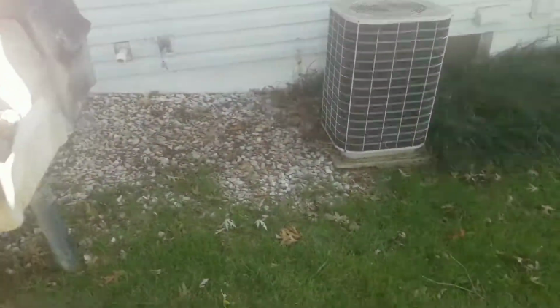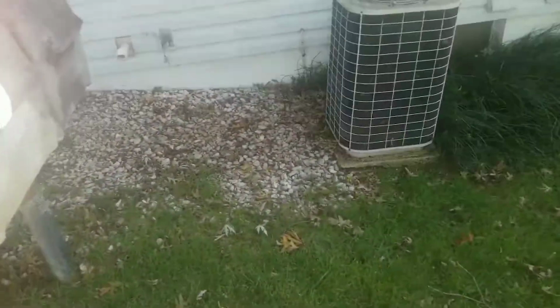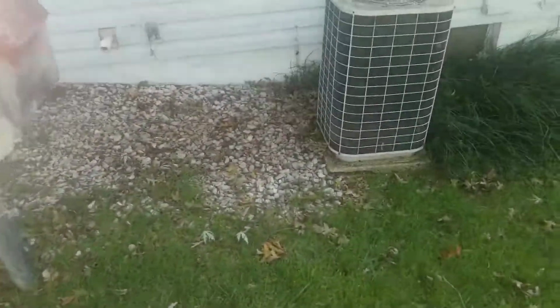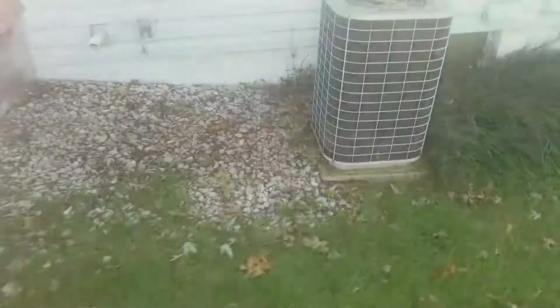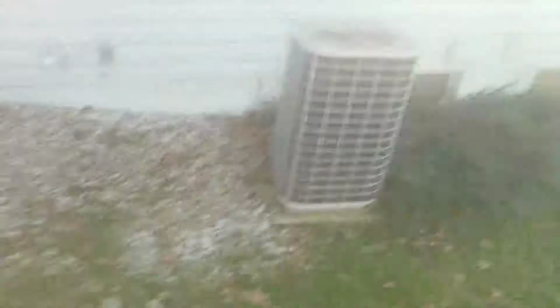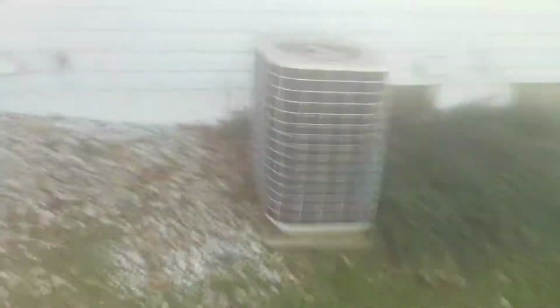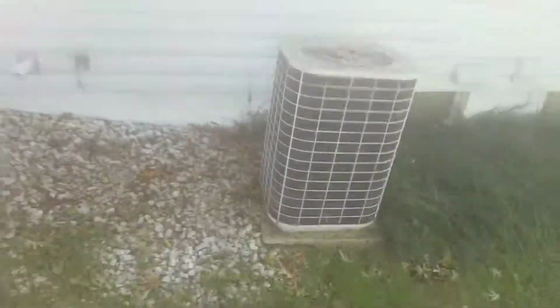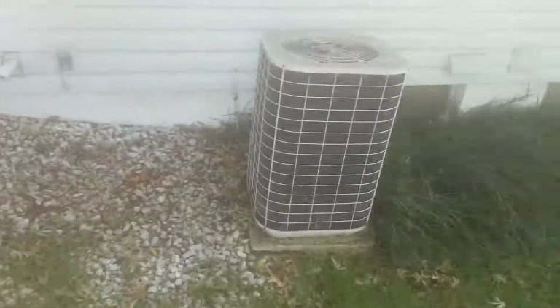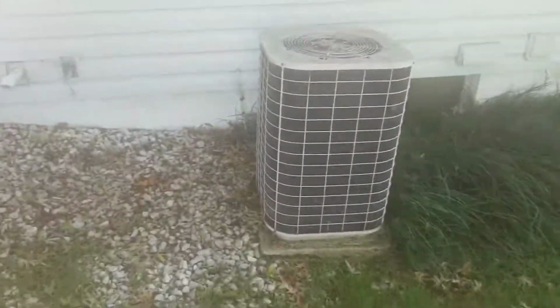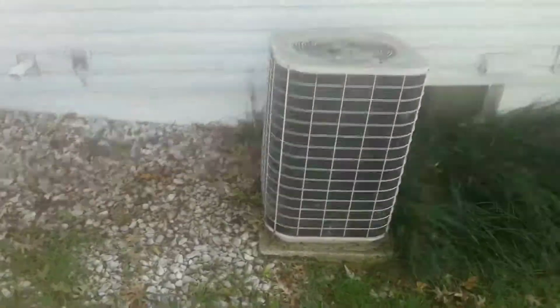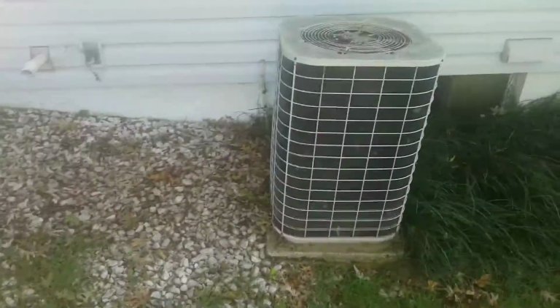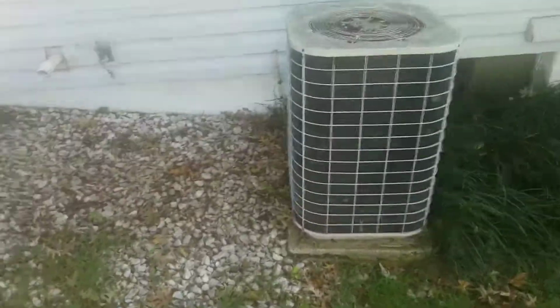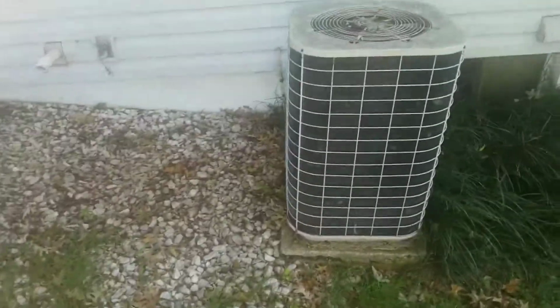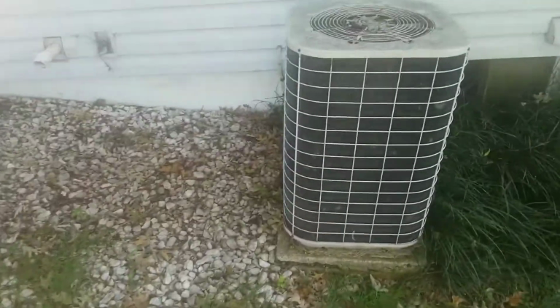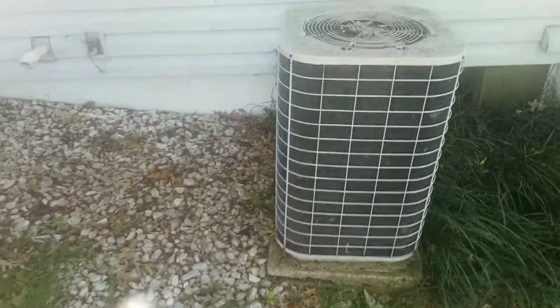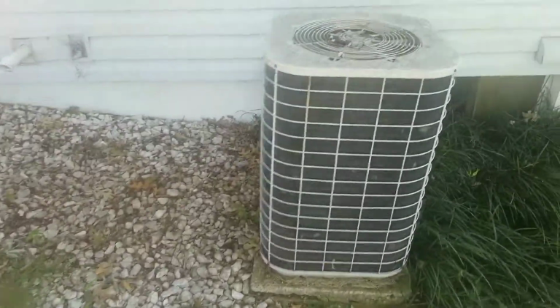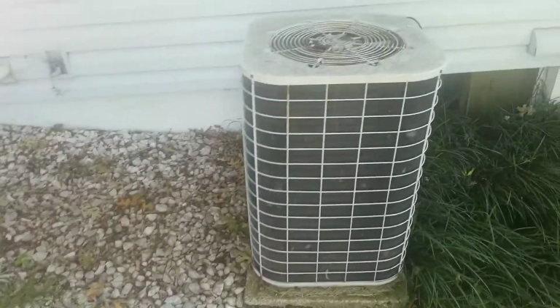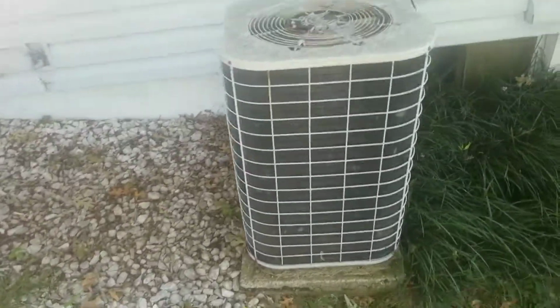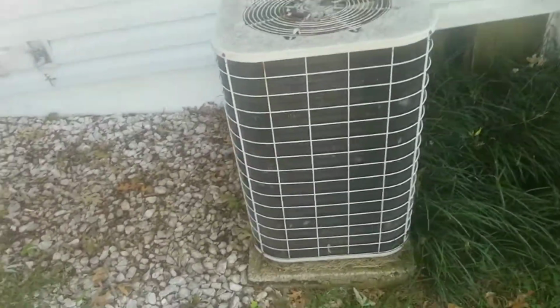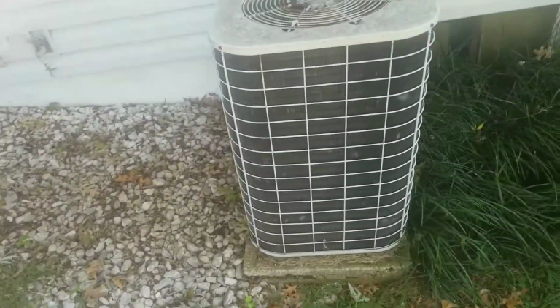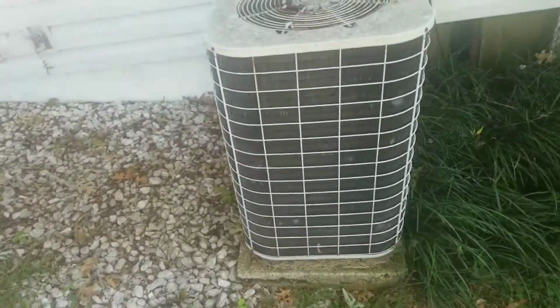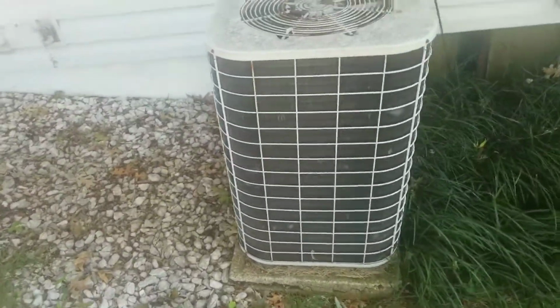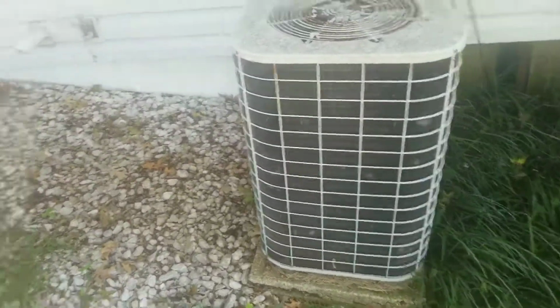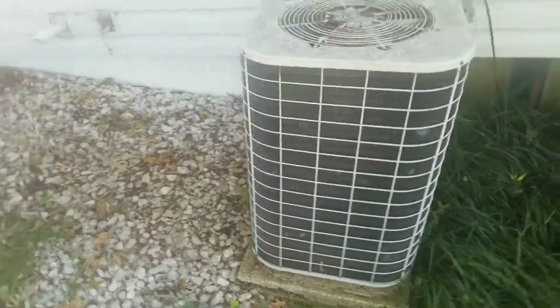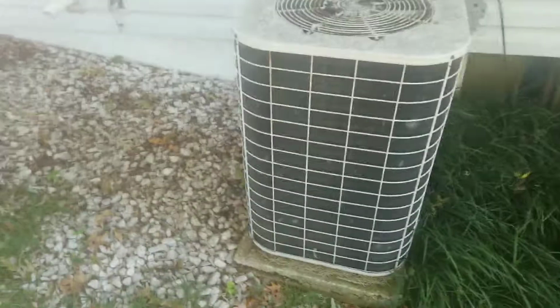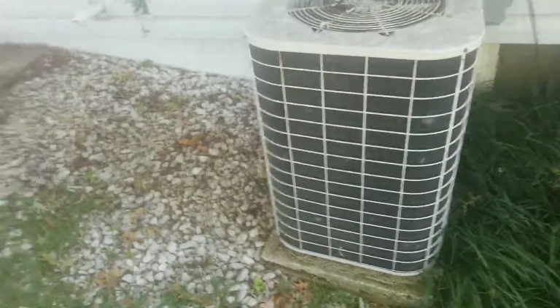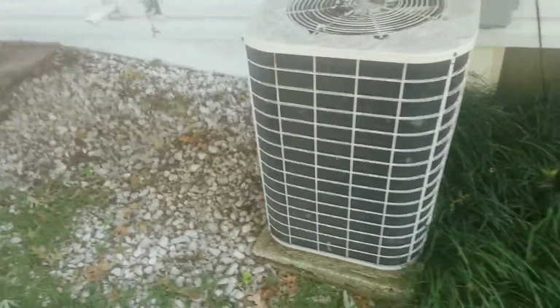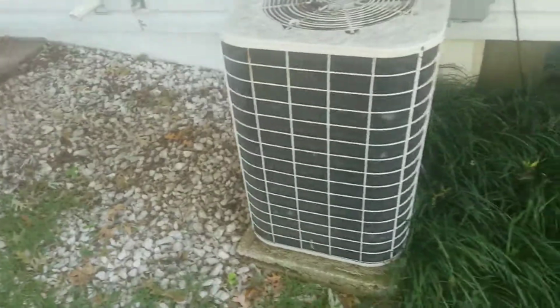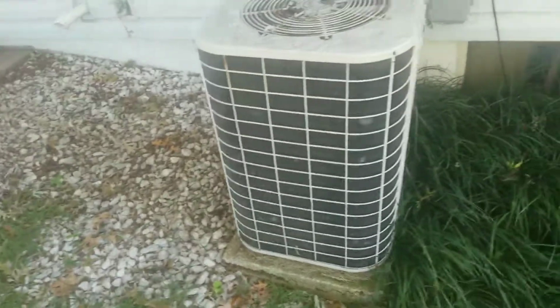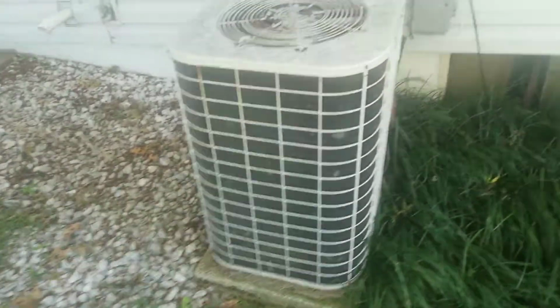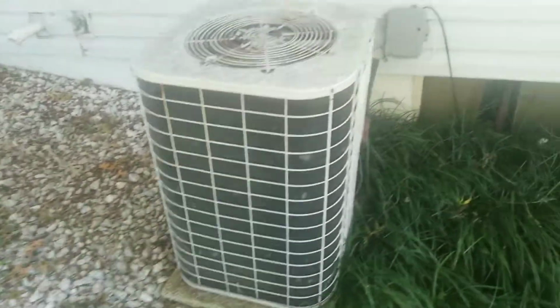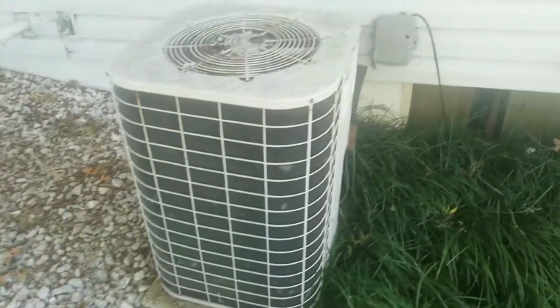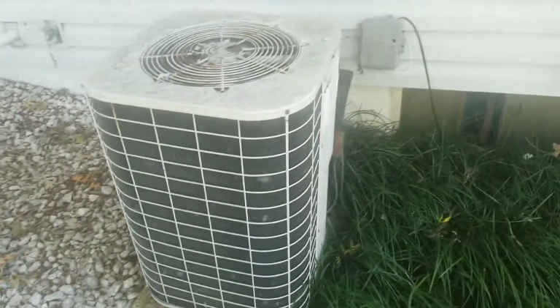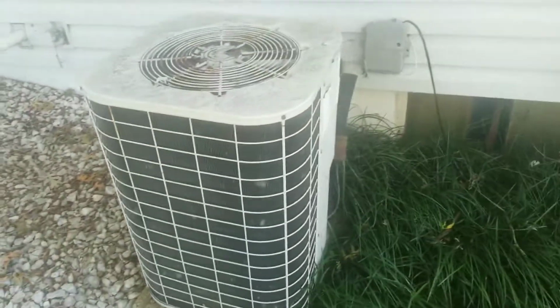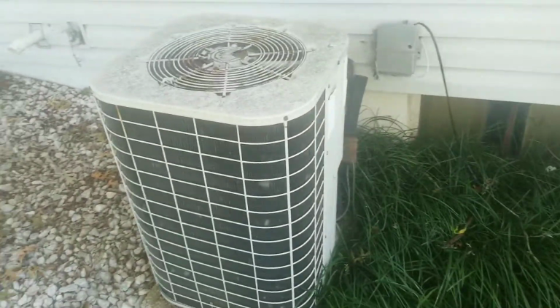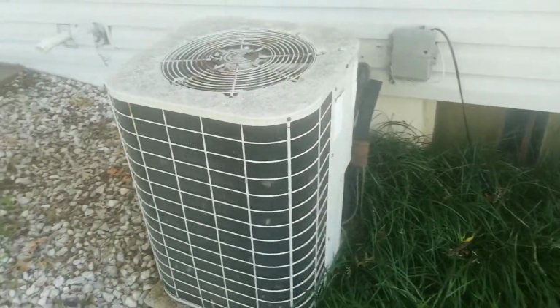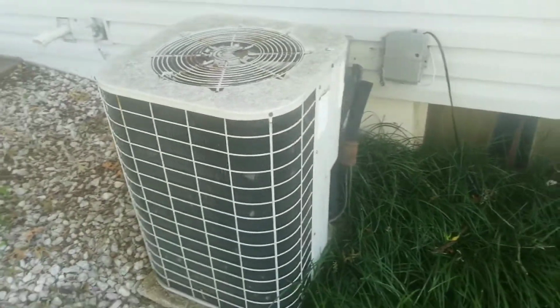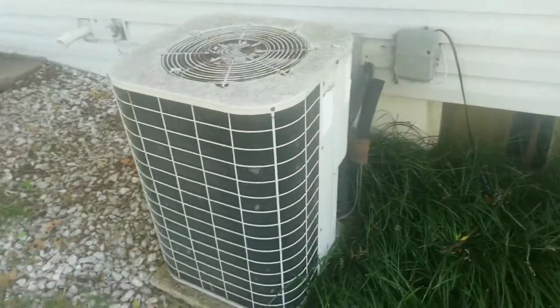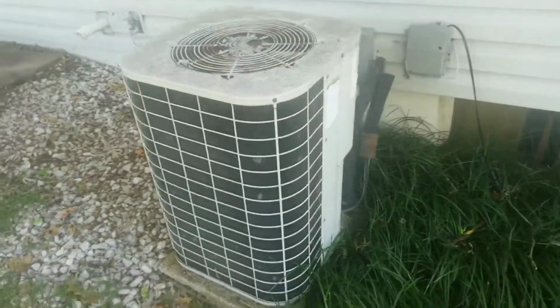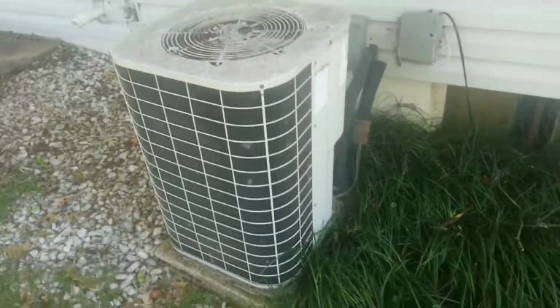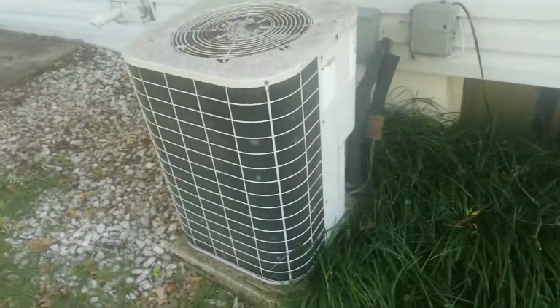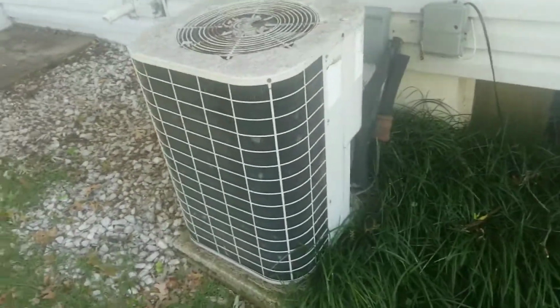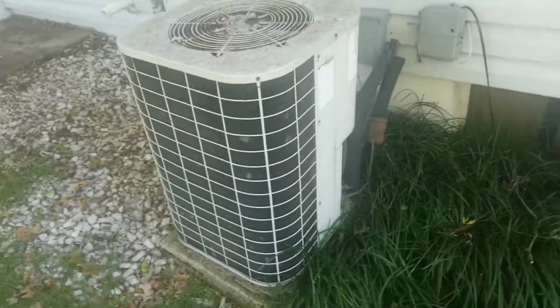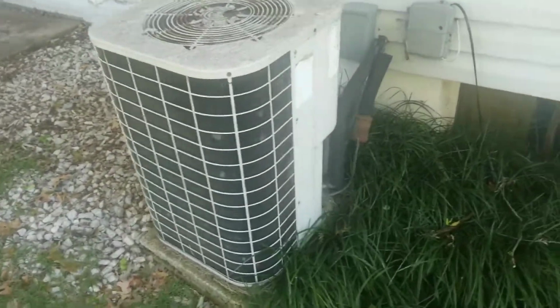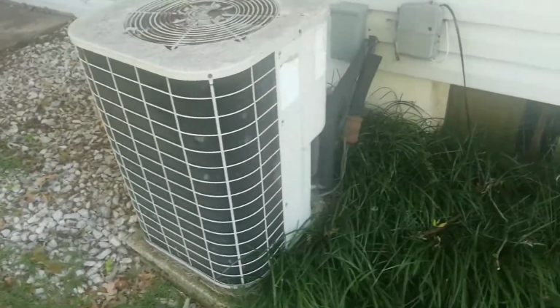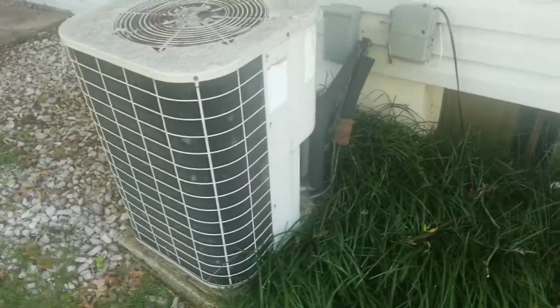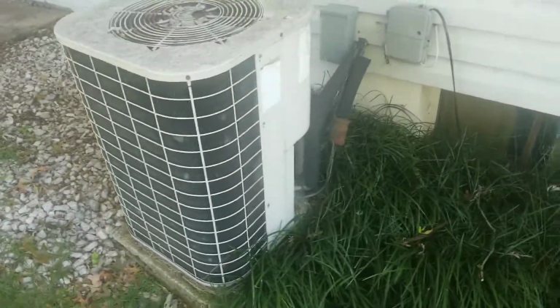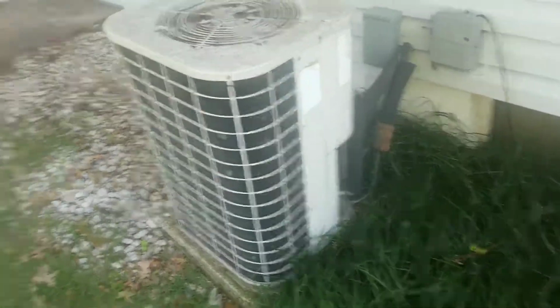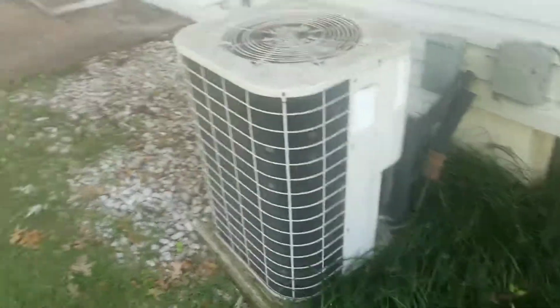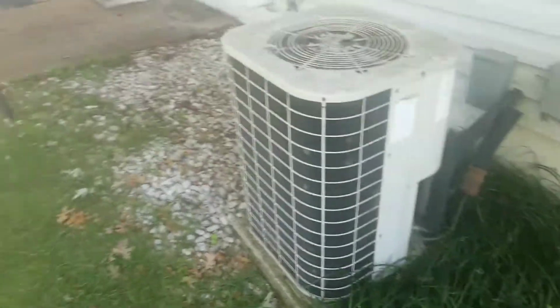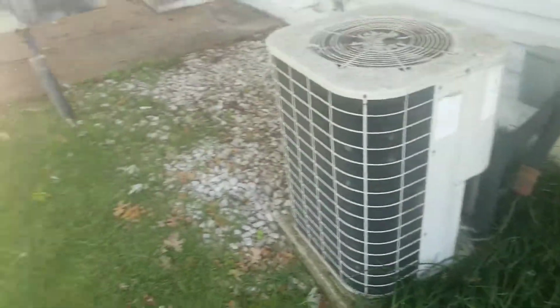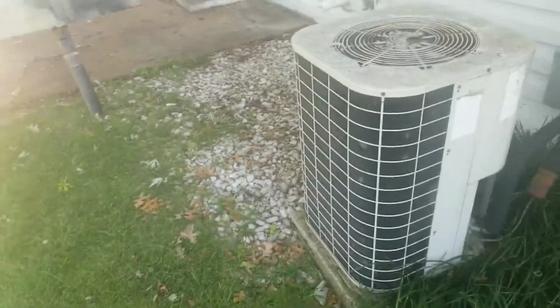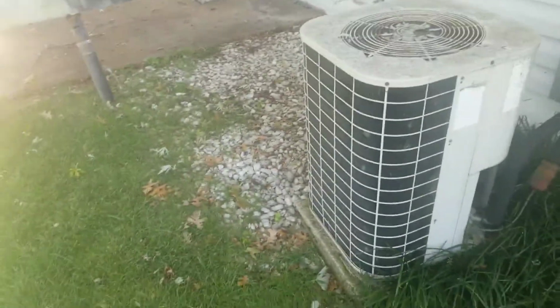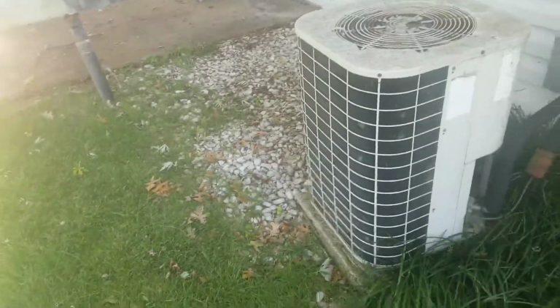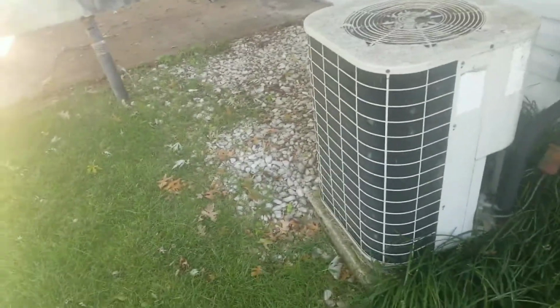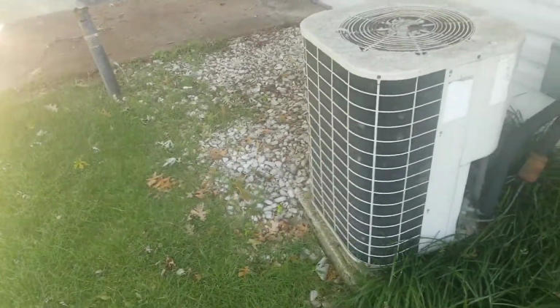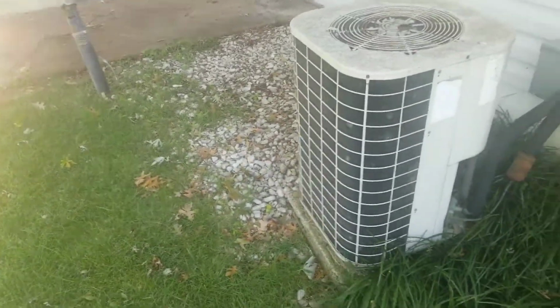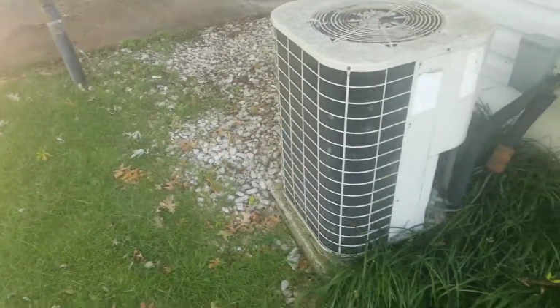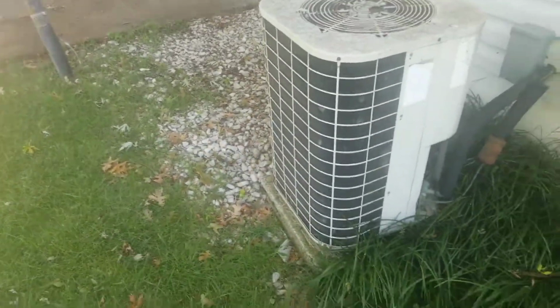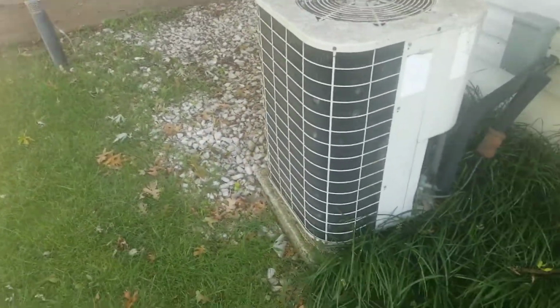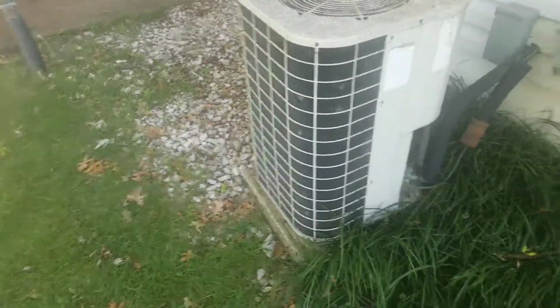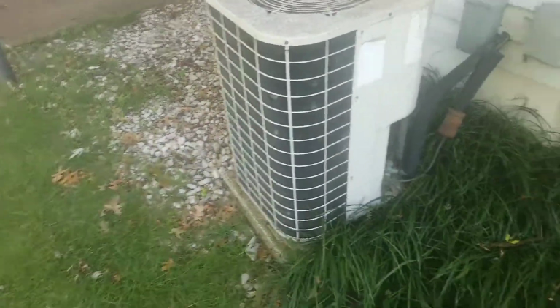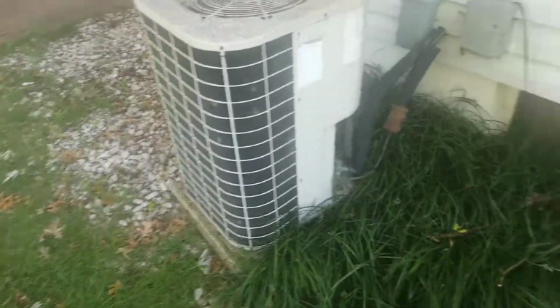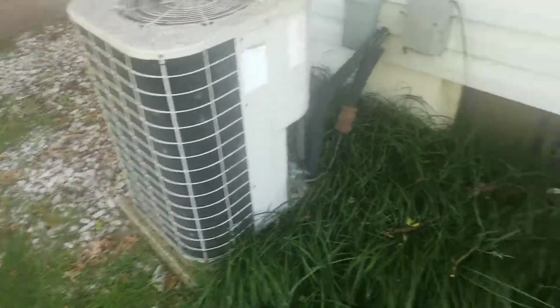The air conditioner — it's a little older, but looks like it's still probably in good shape.